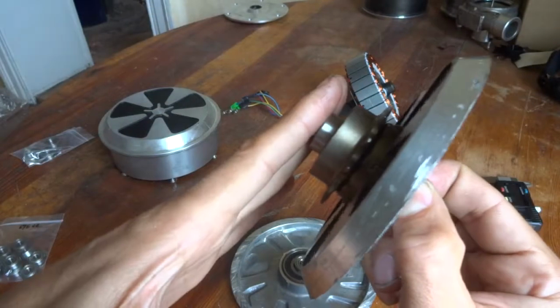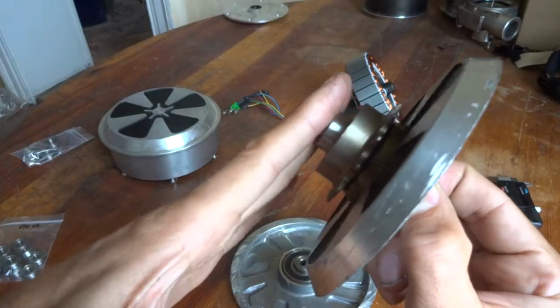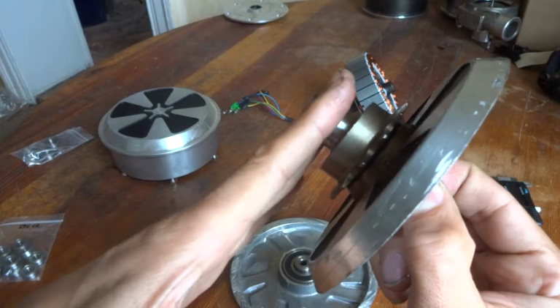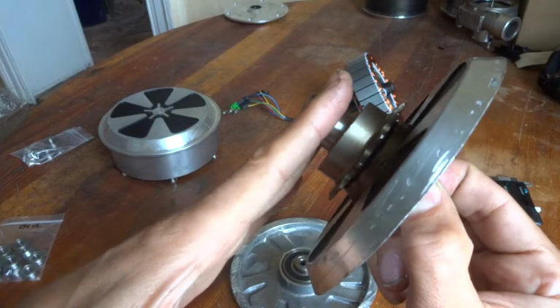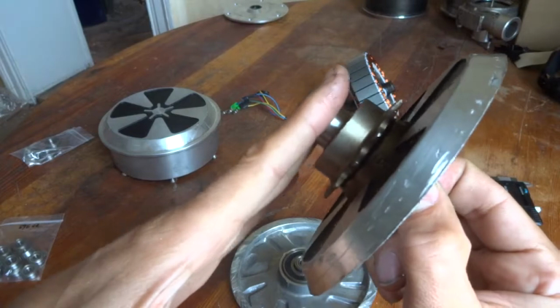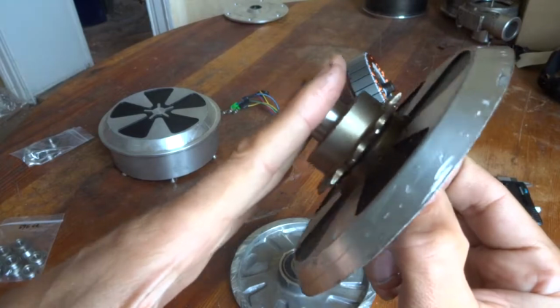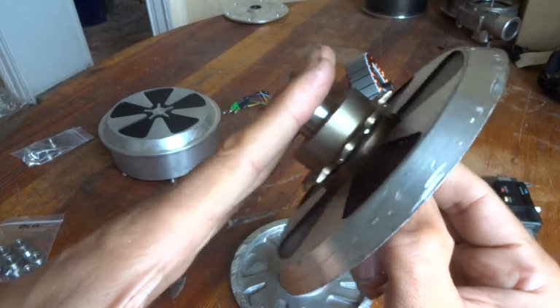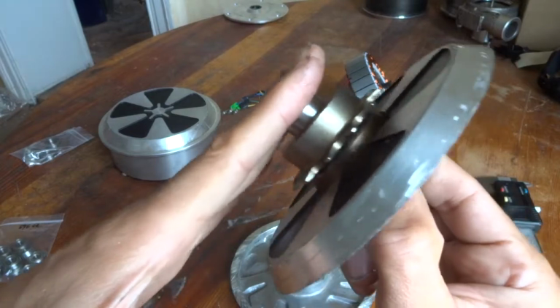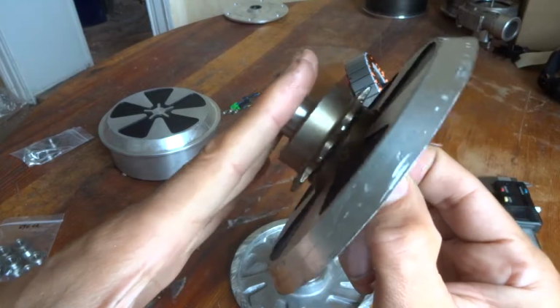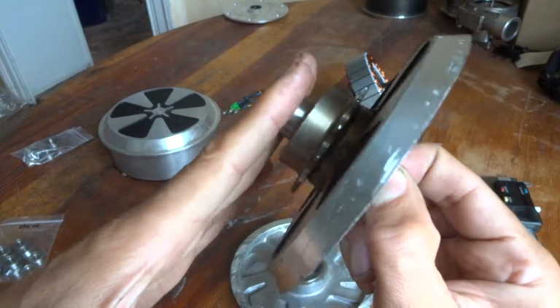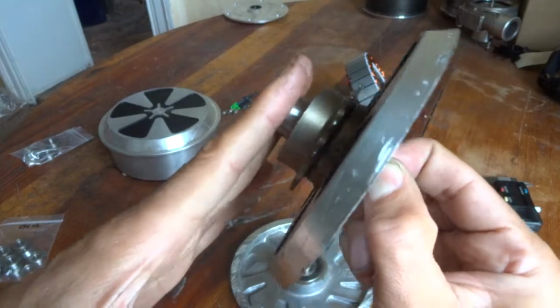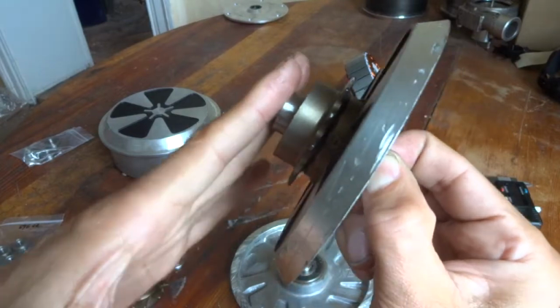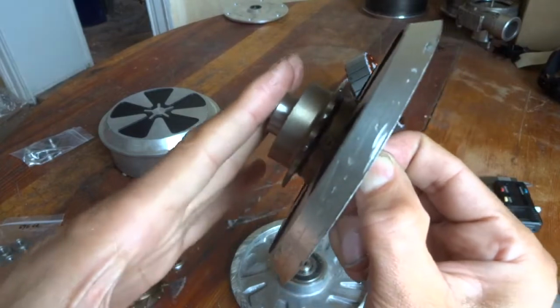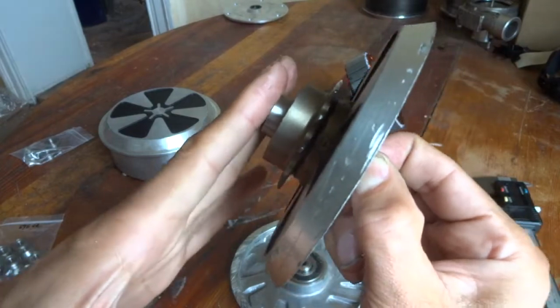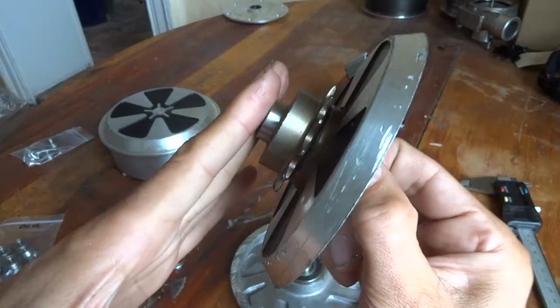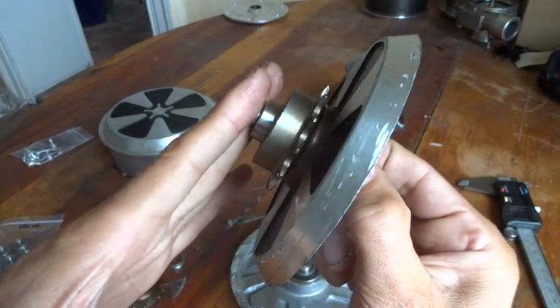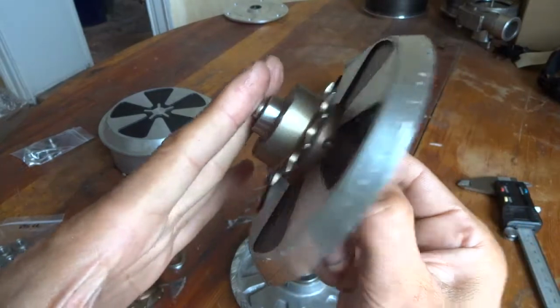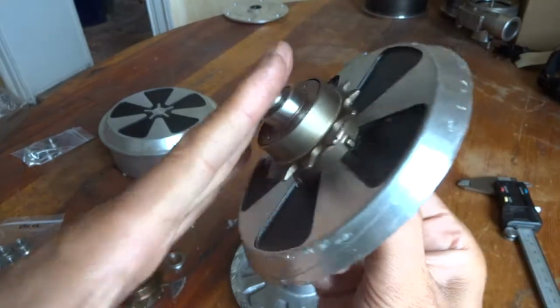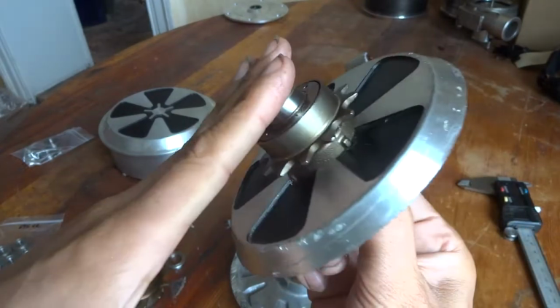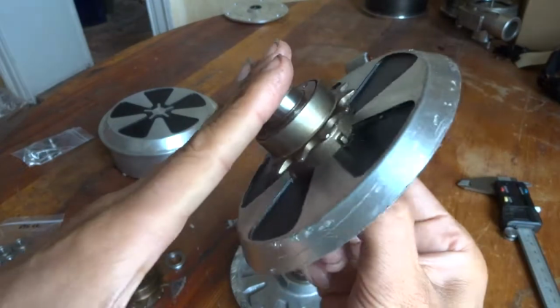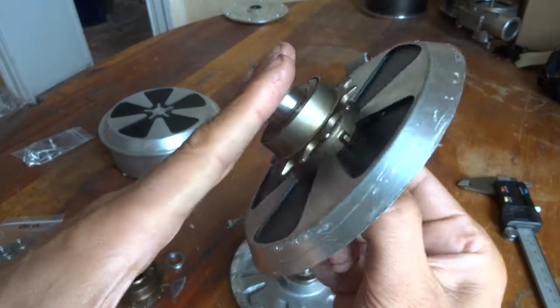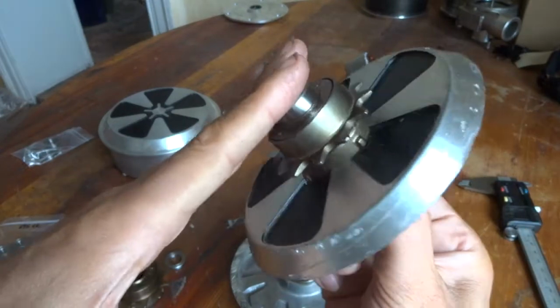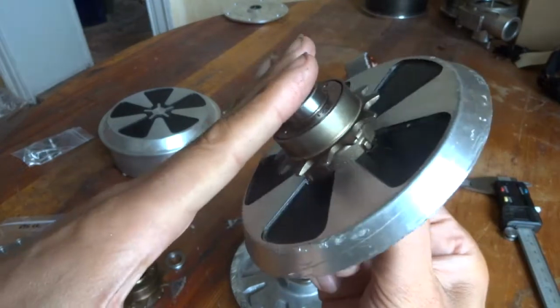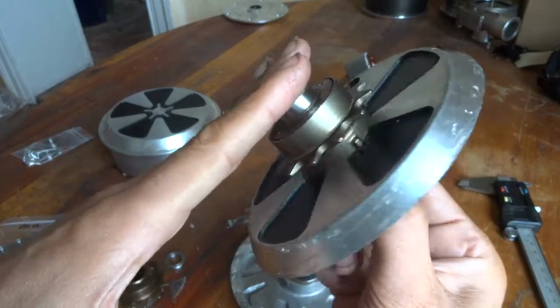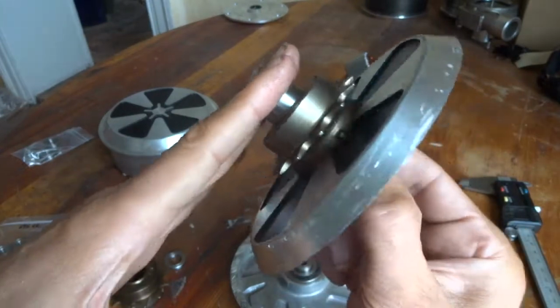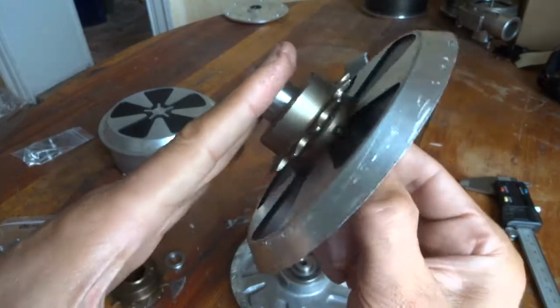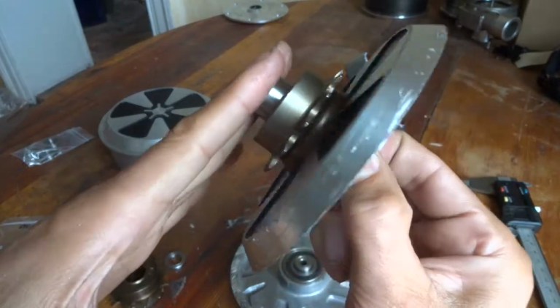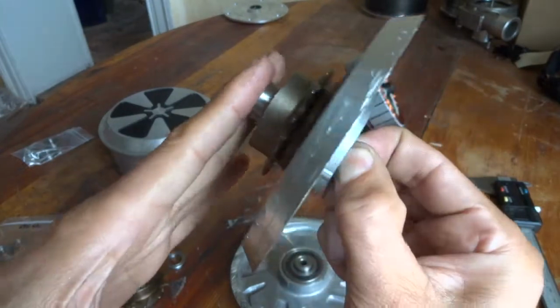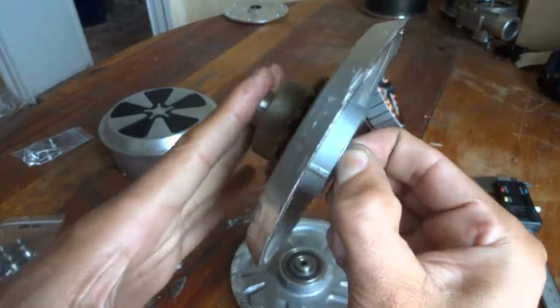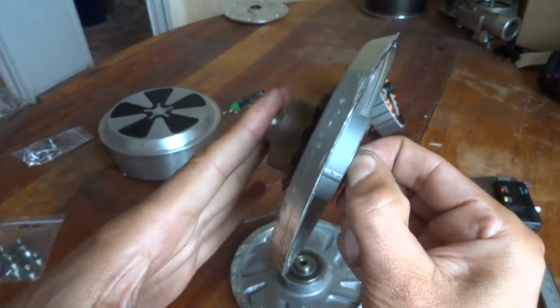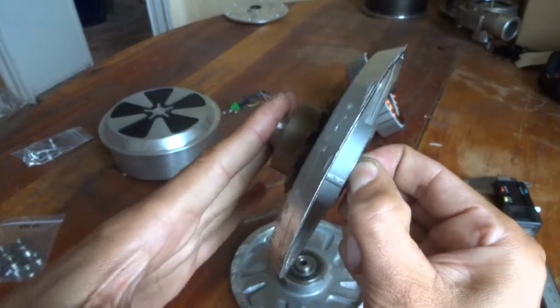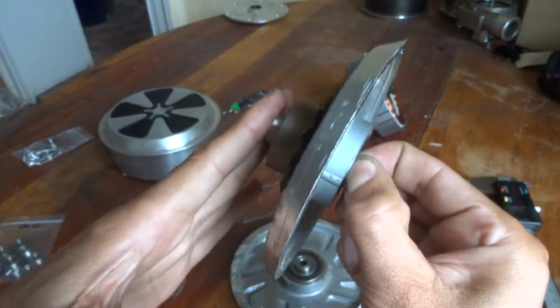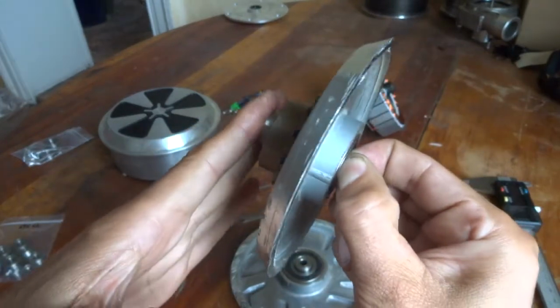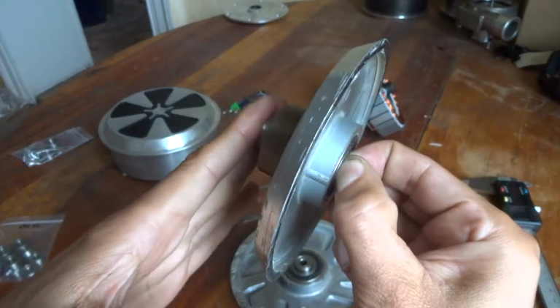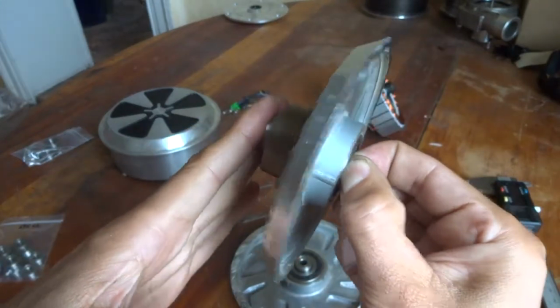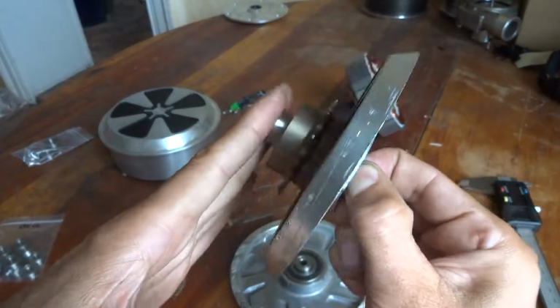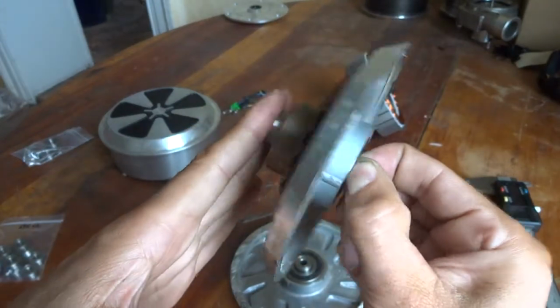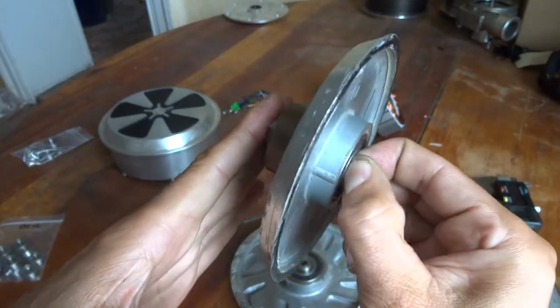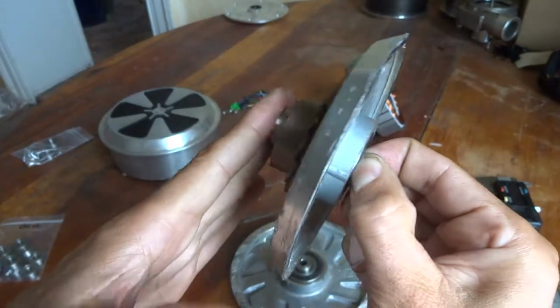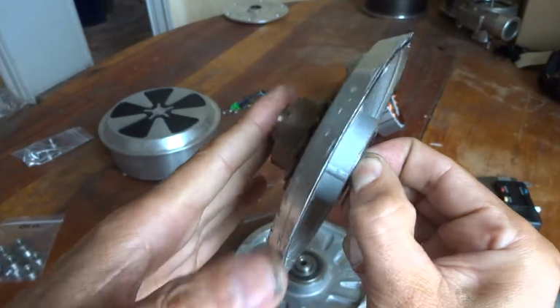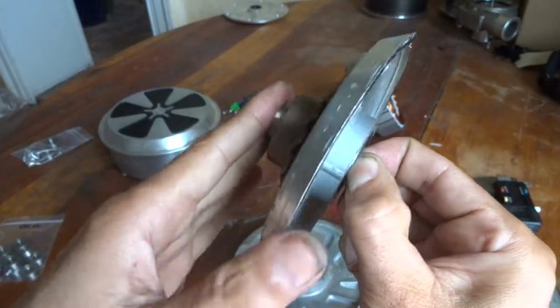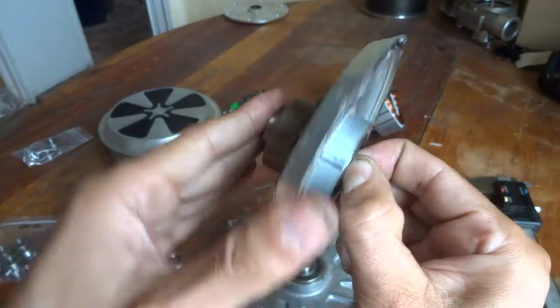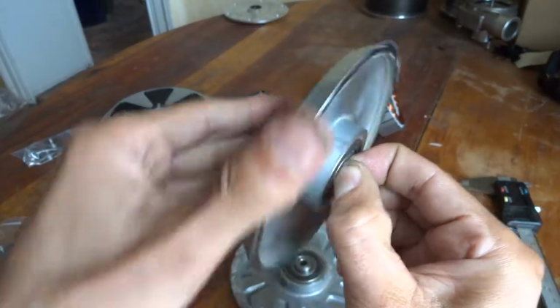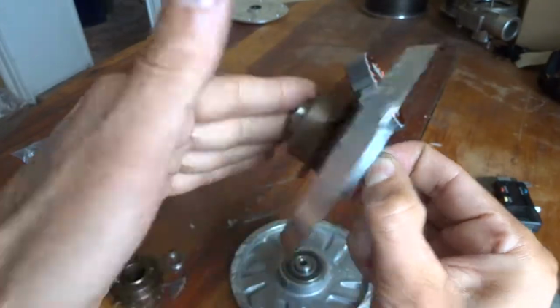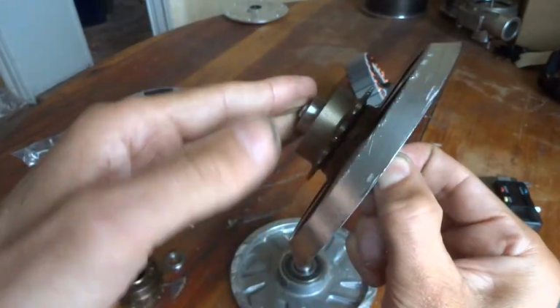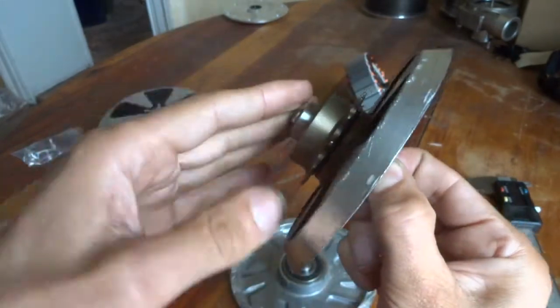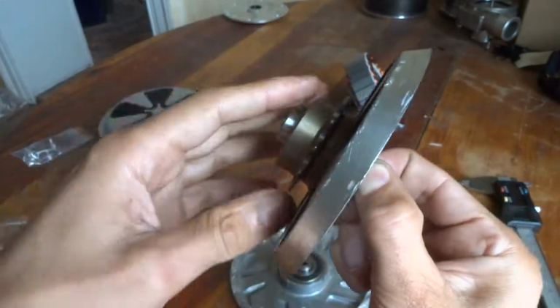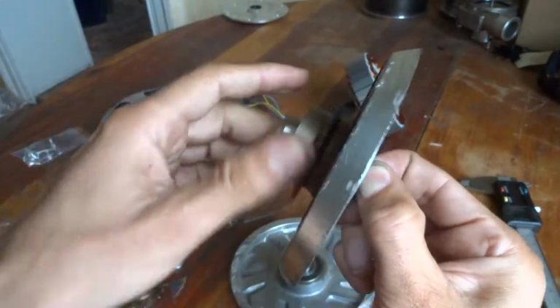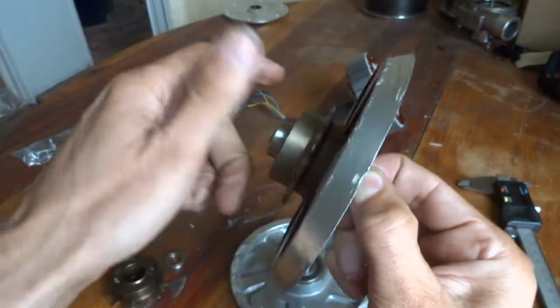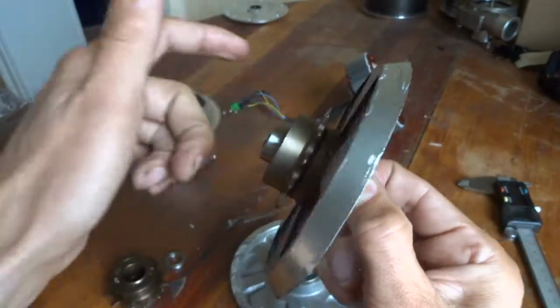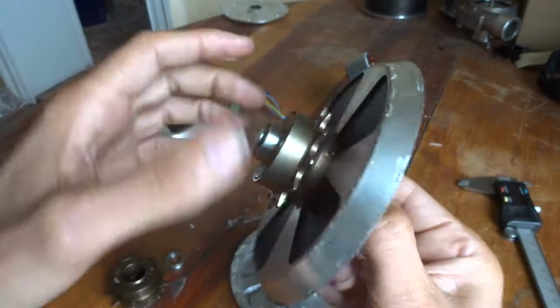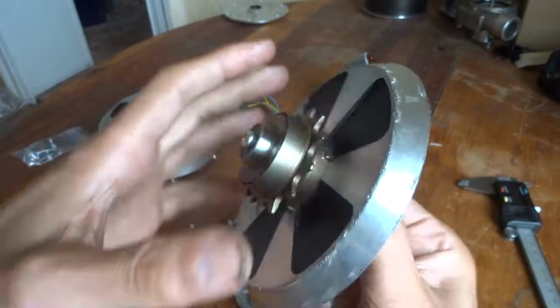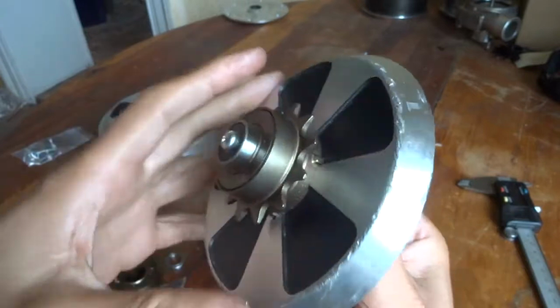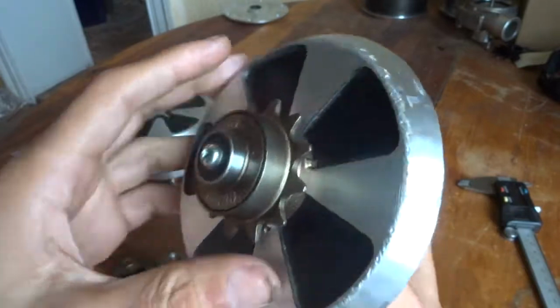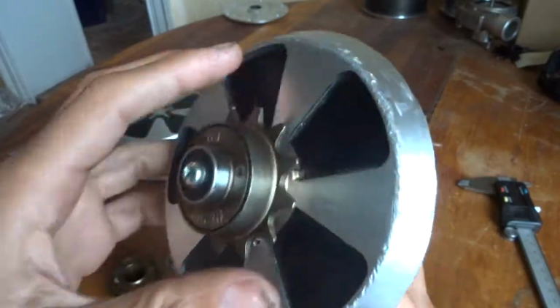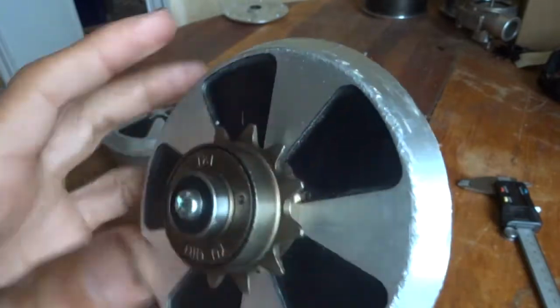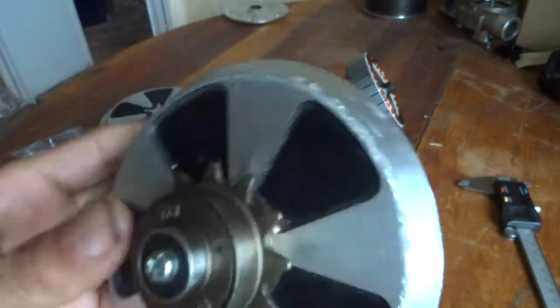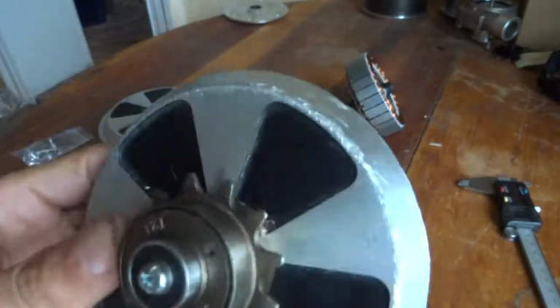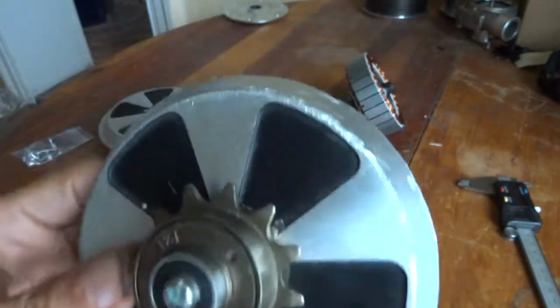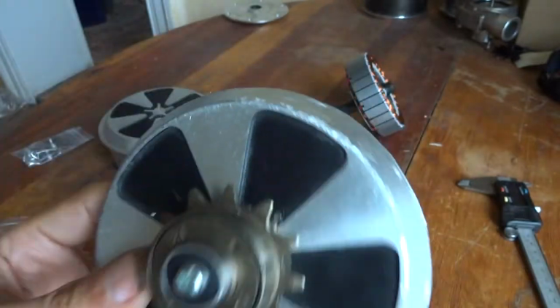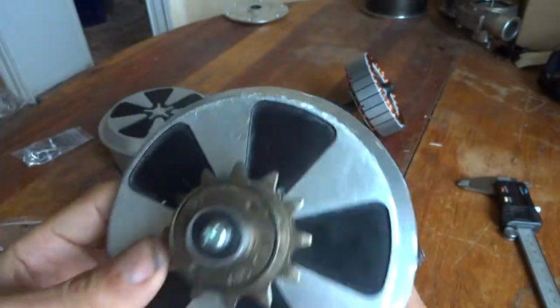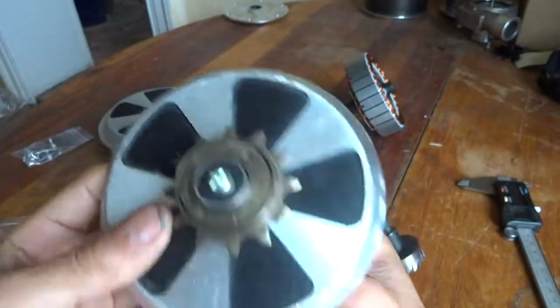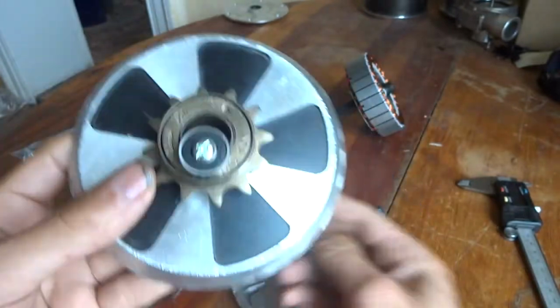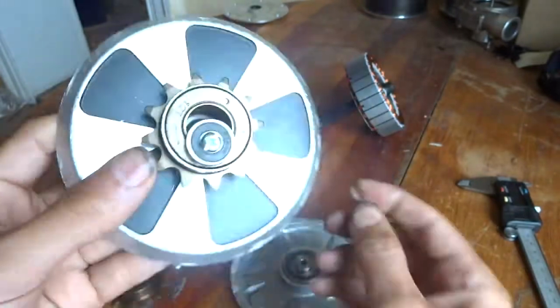The chain would have to be separated to mount it, but that might be okay. As I said, this is a very nice setup.